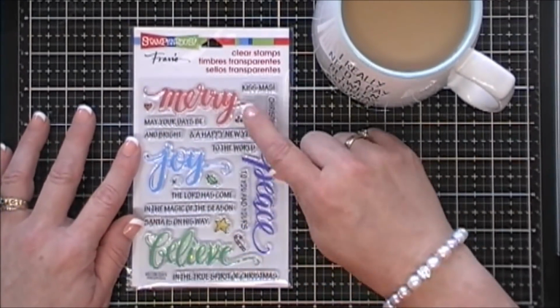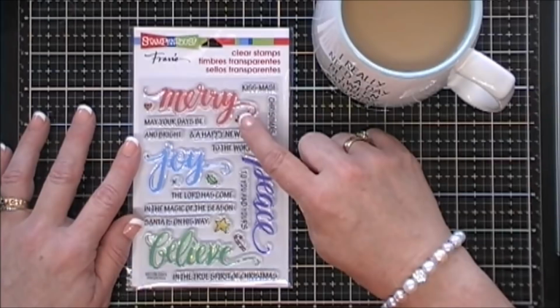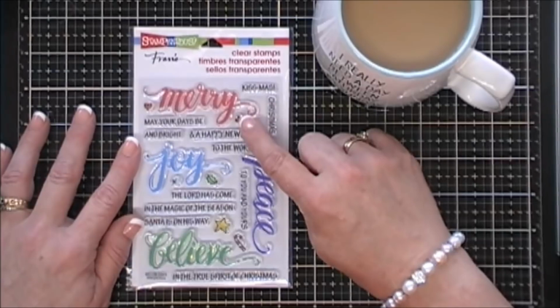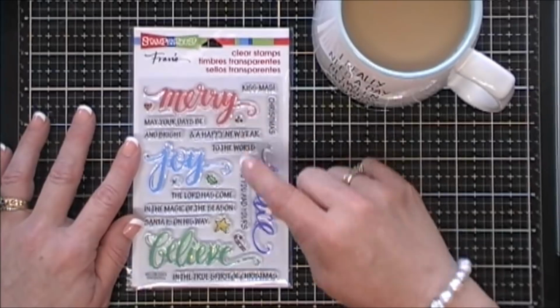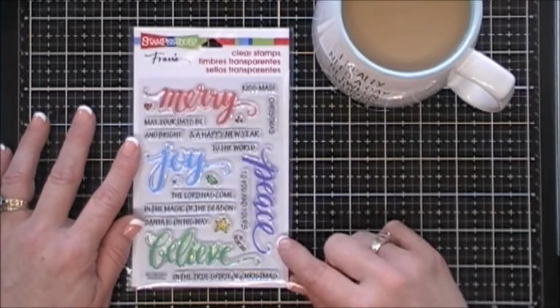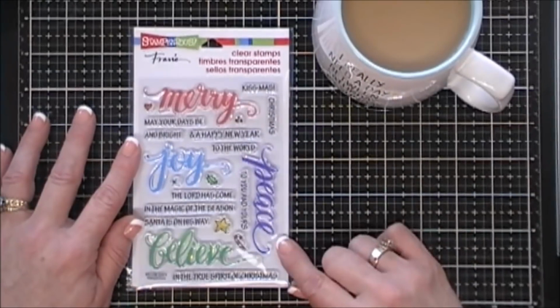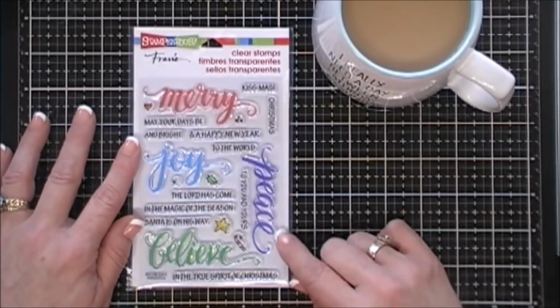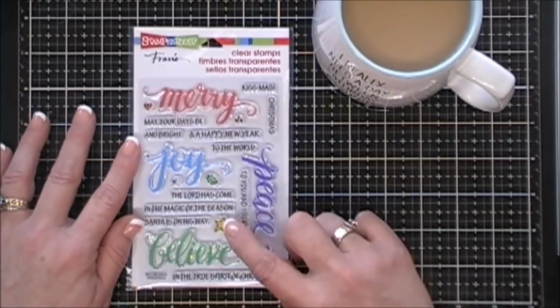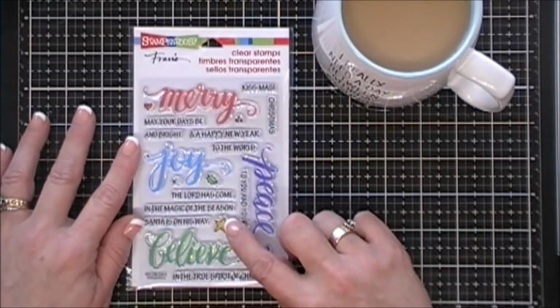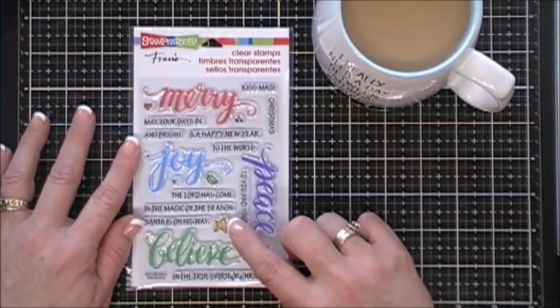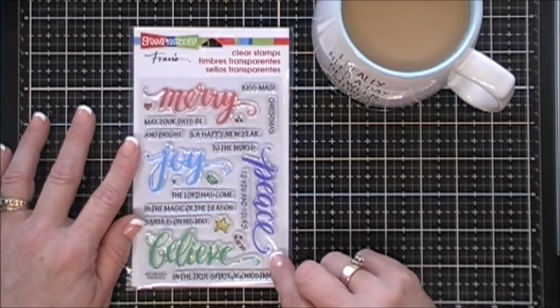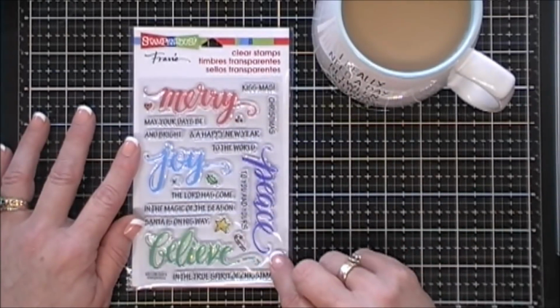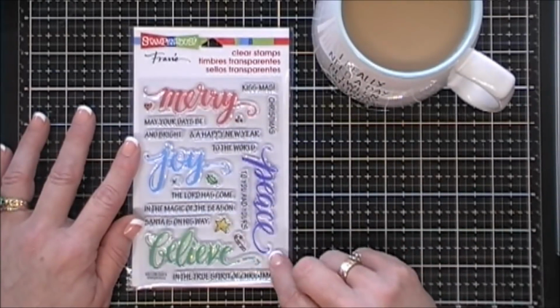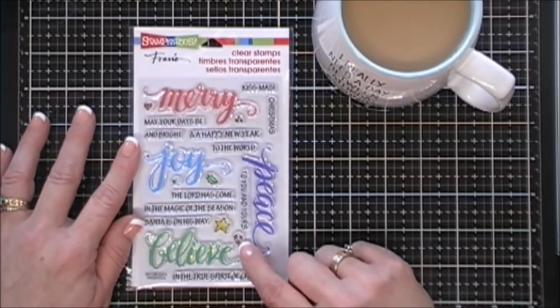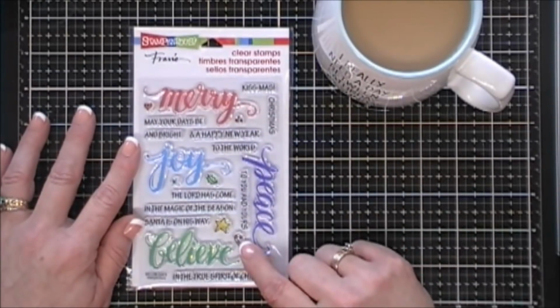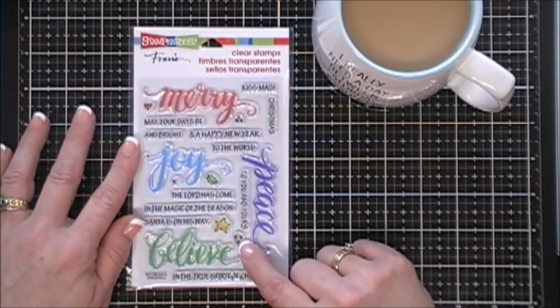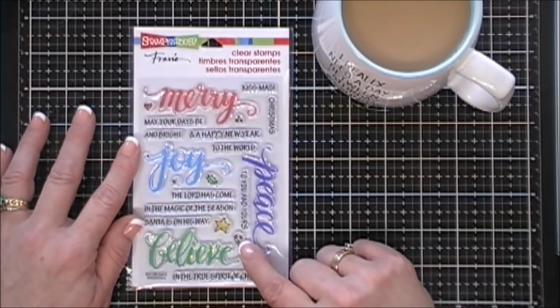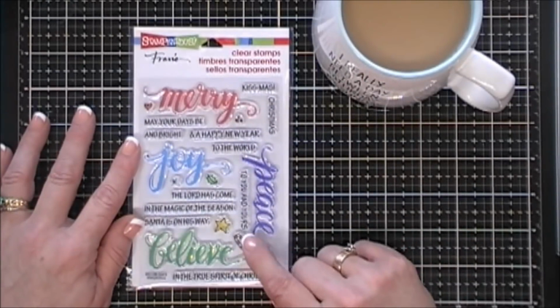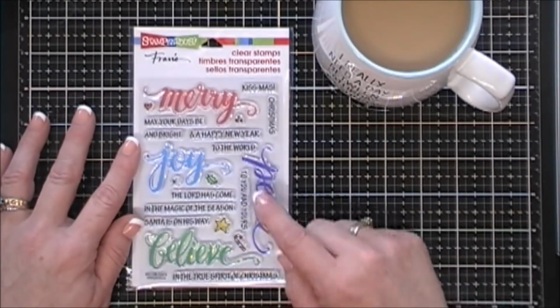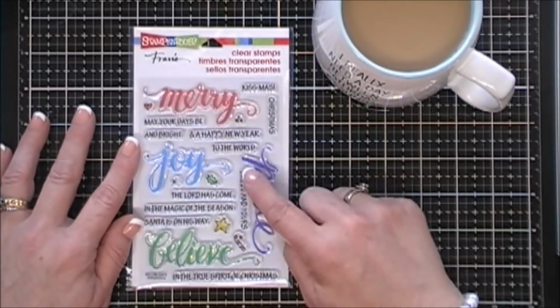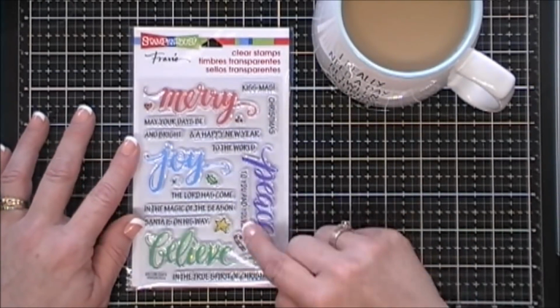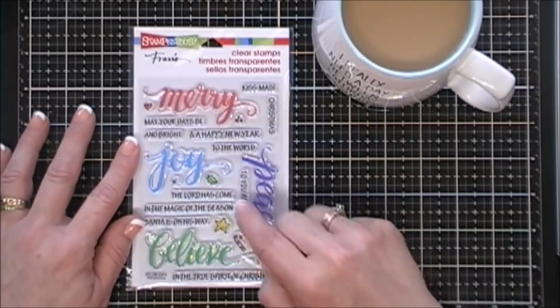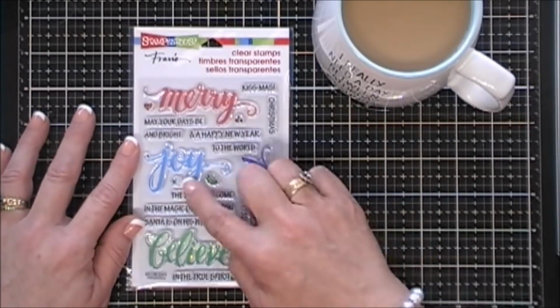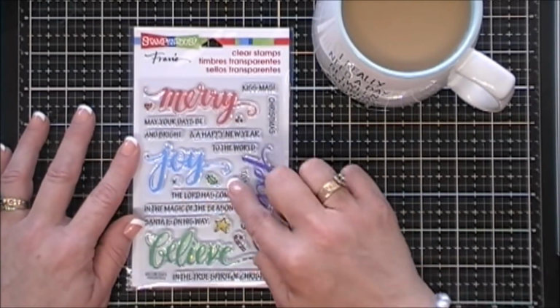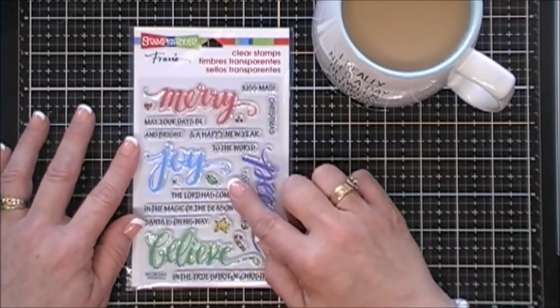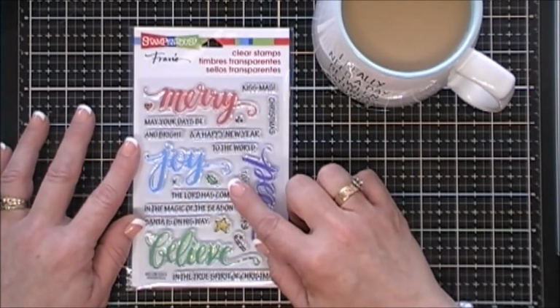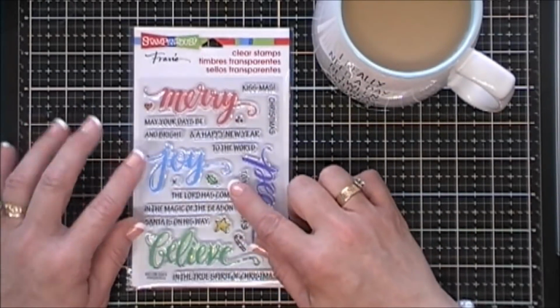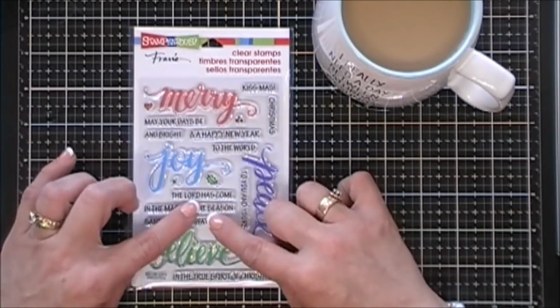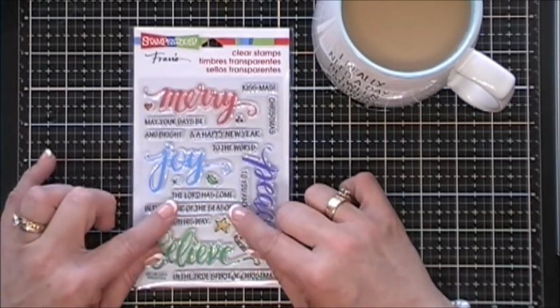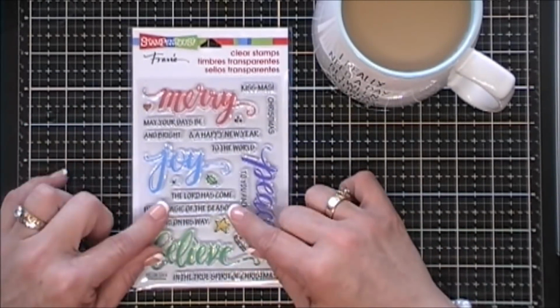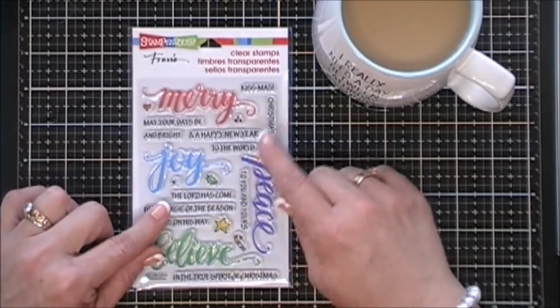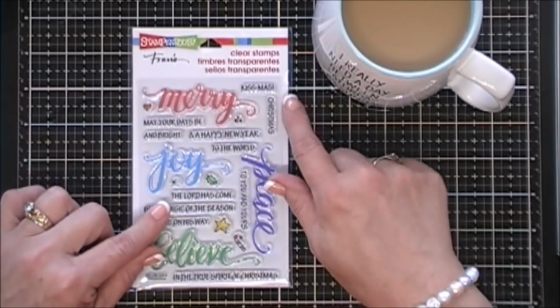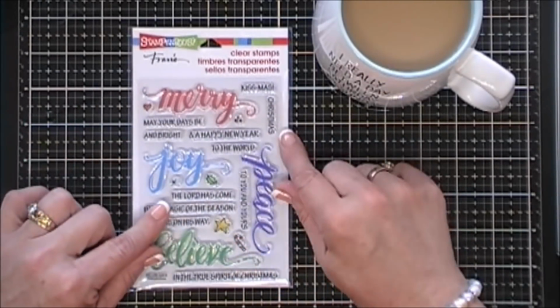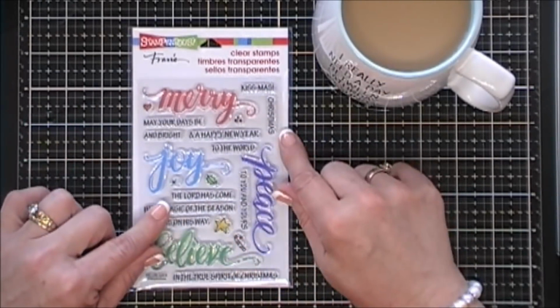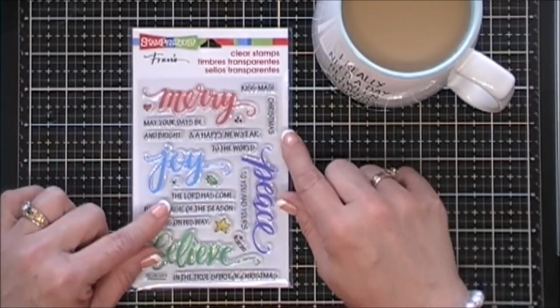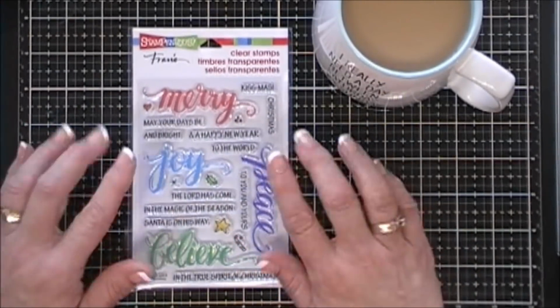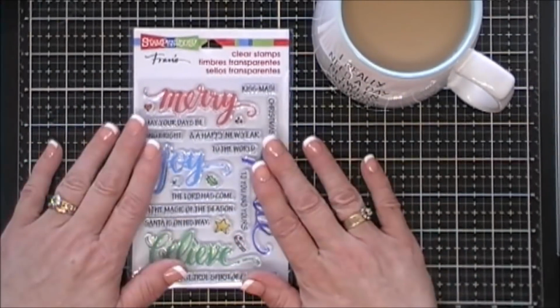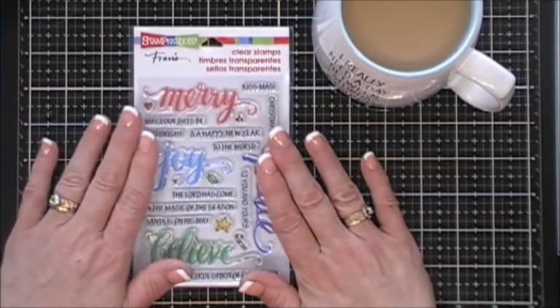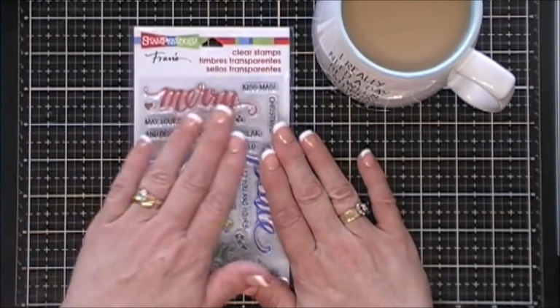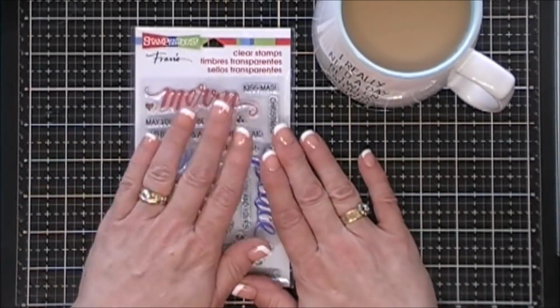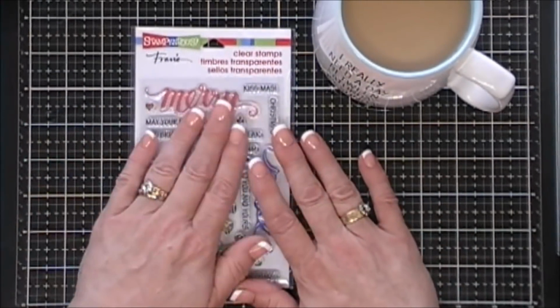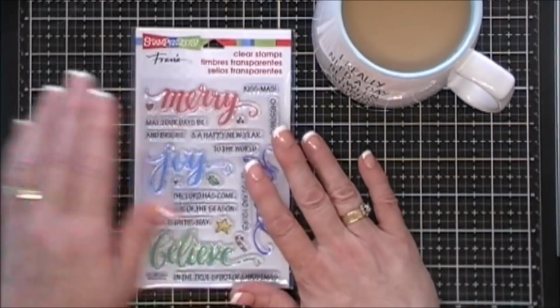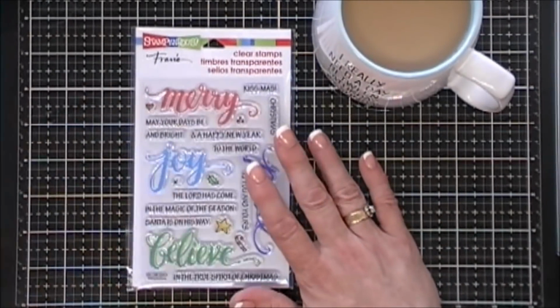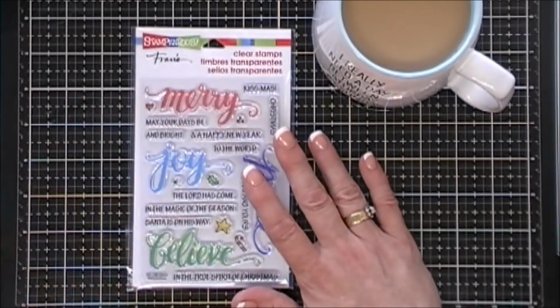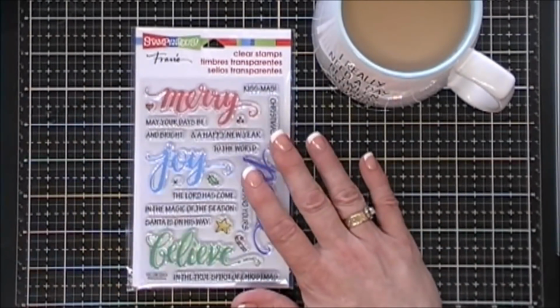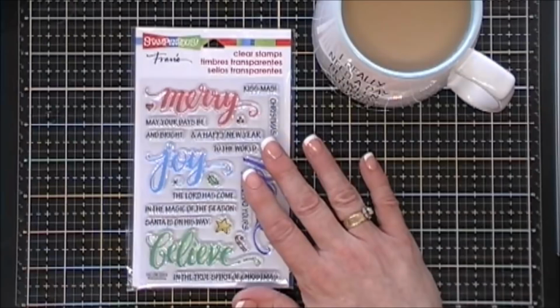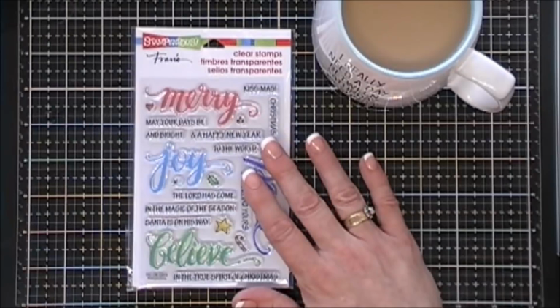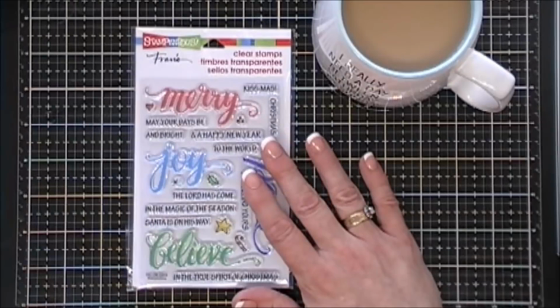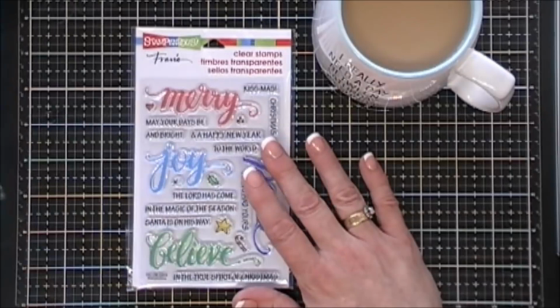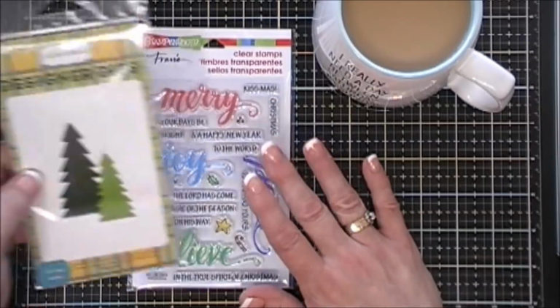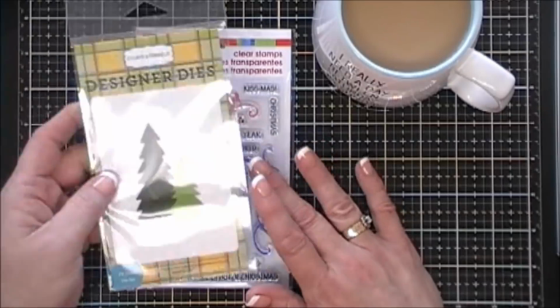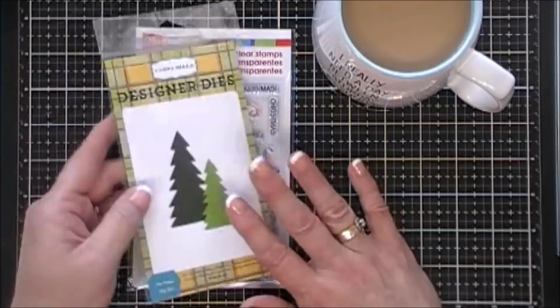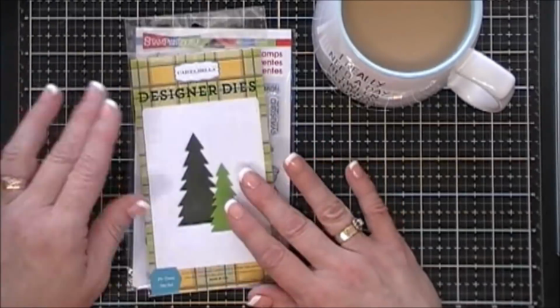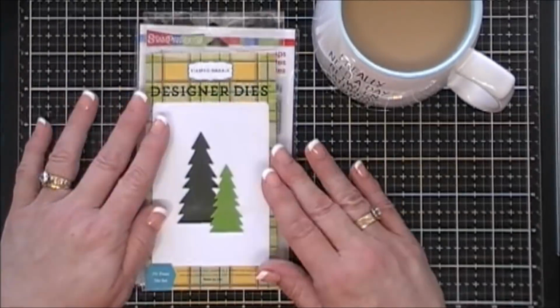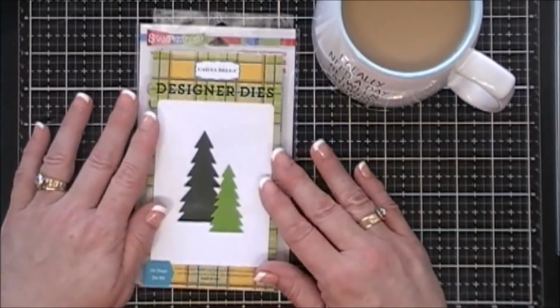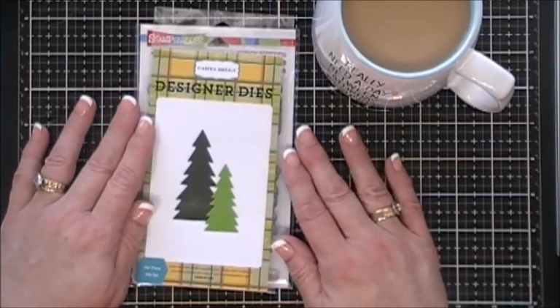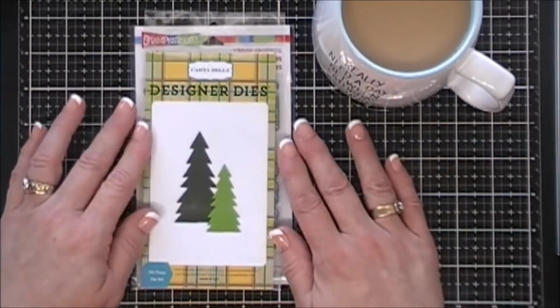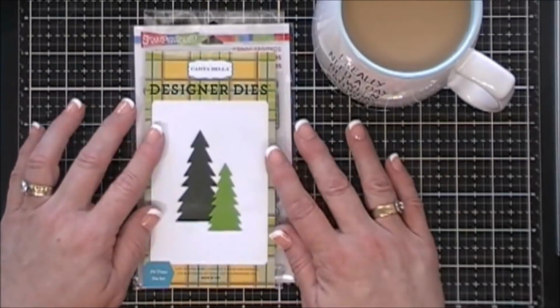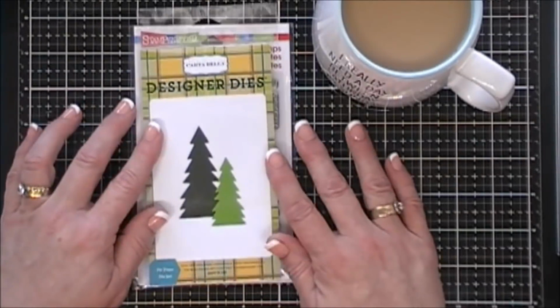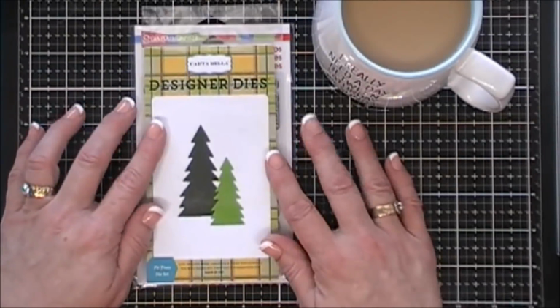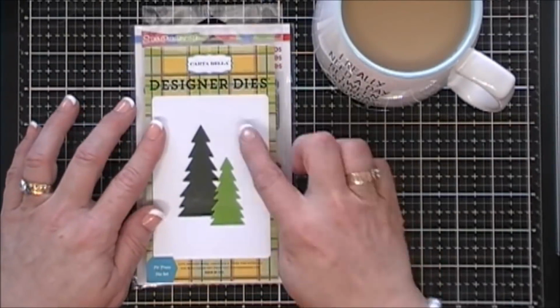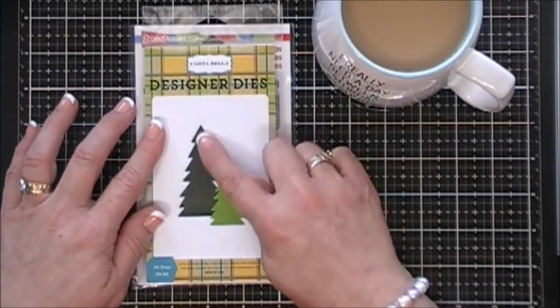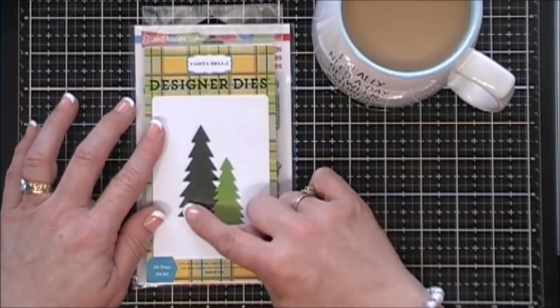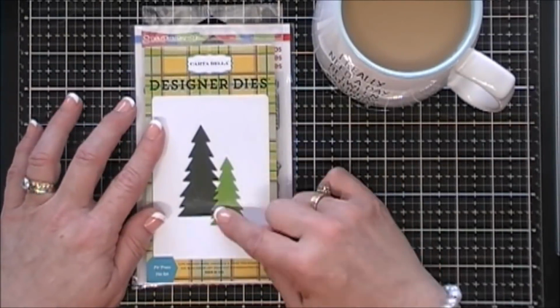I love, love the font on the larger sentiments. Beautiful. And then there's lots of block sentiments that you can use to customize your card.